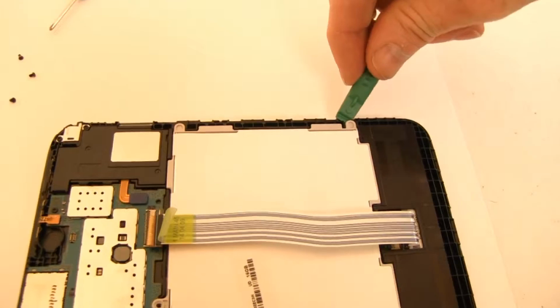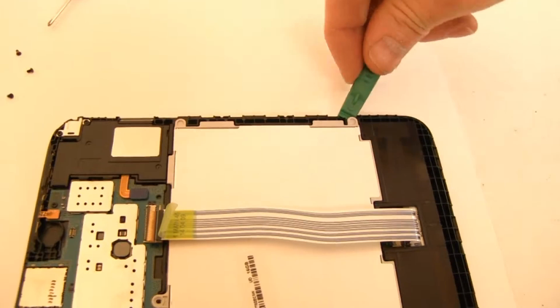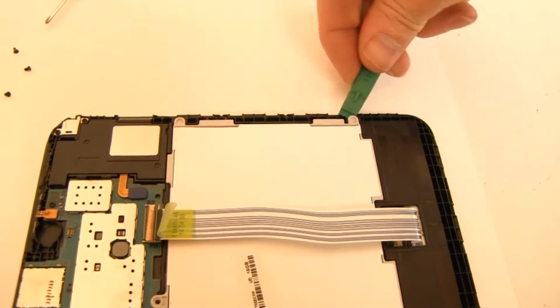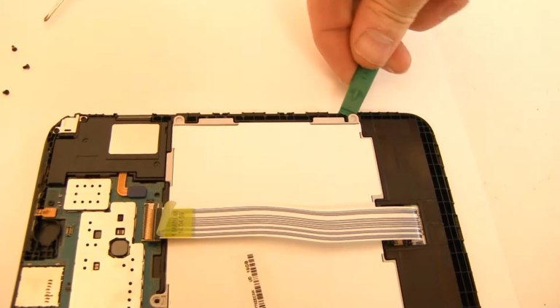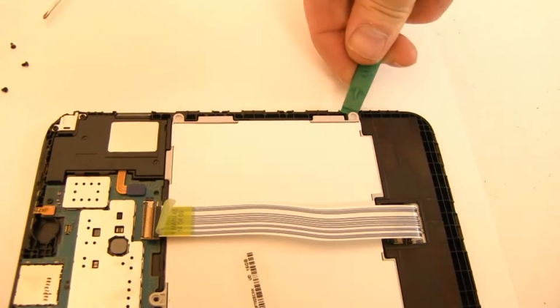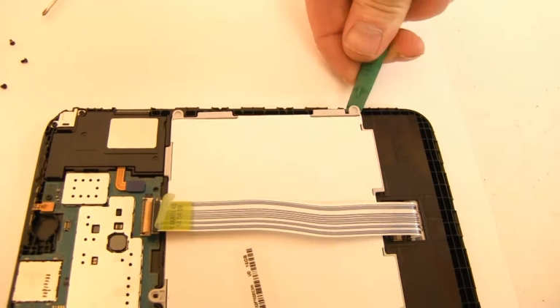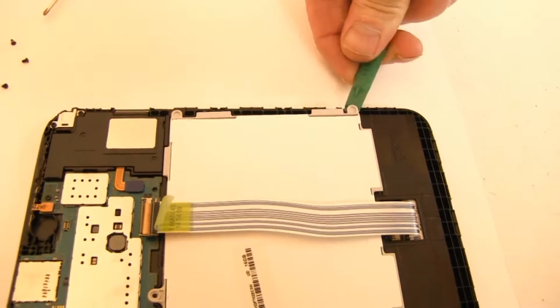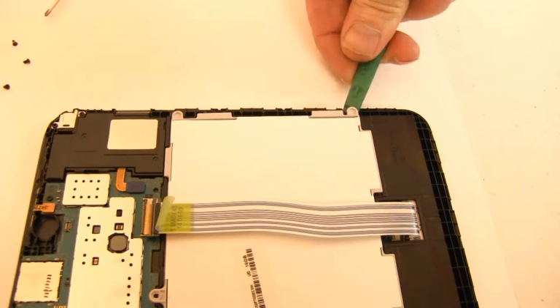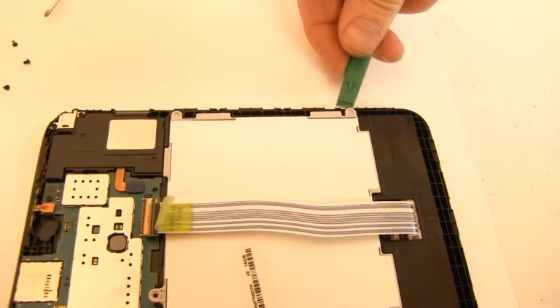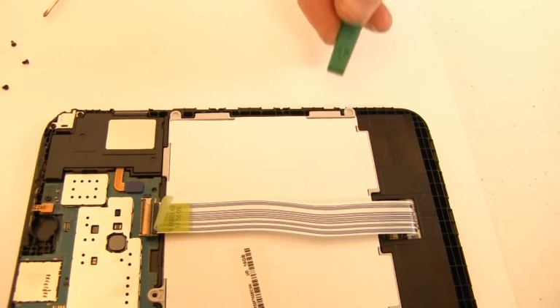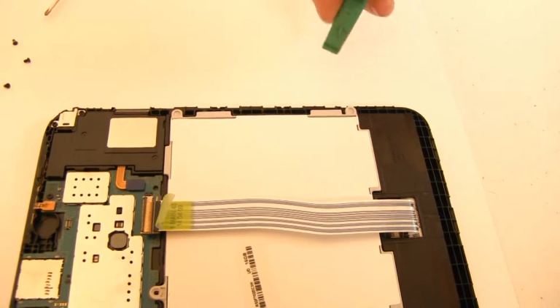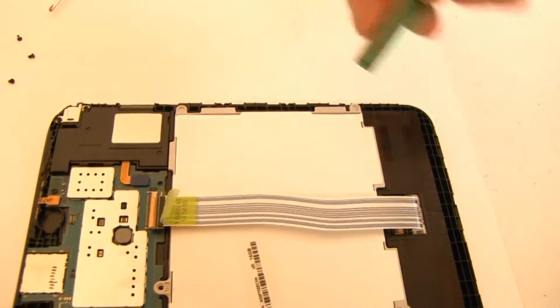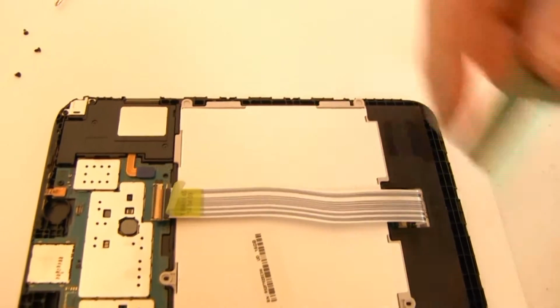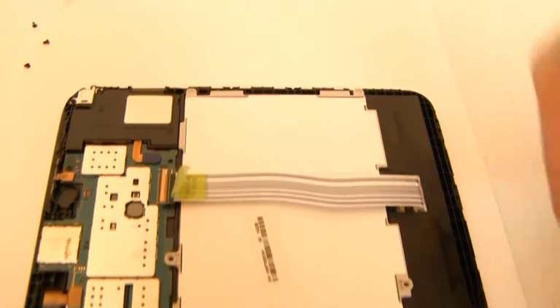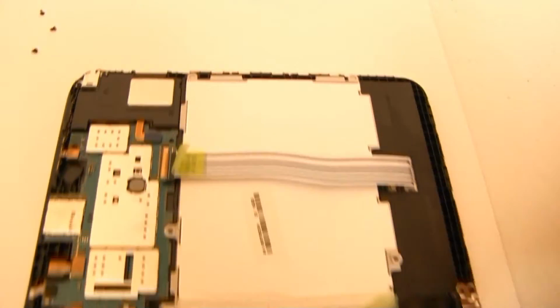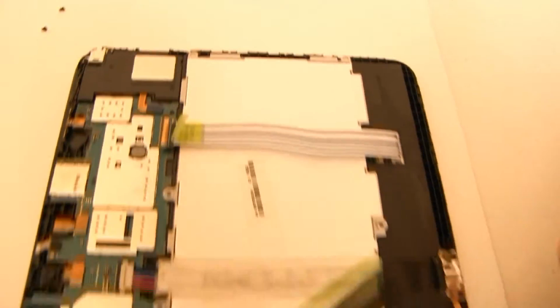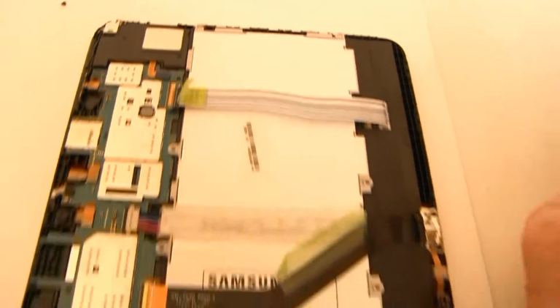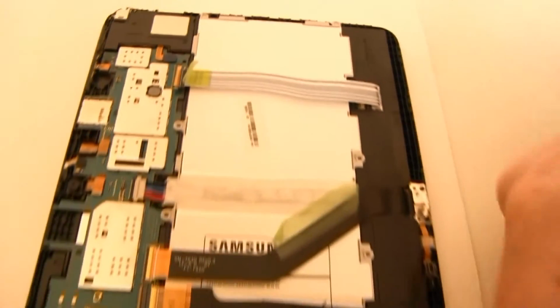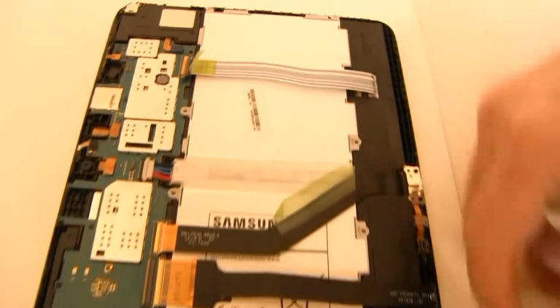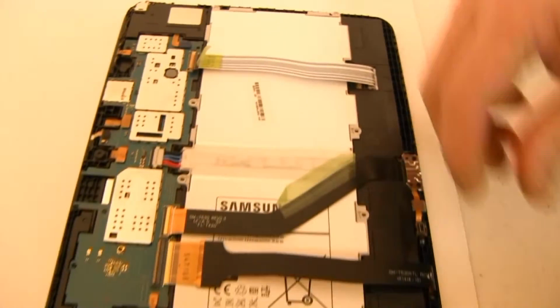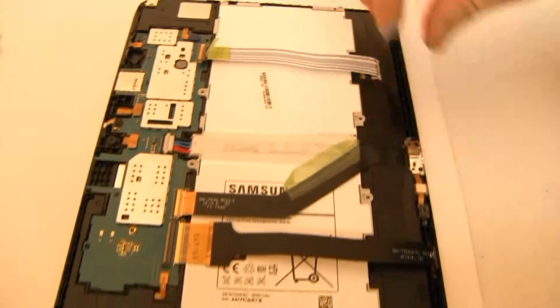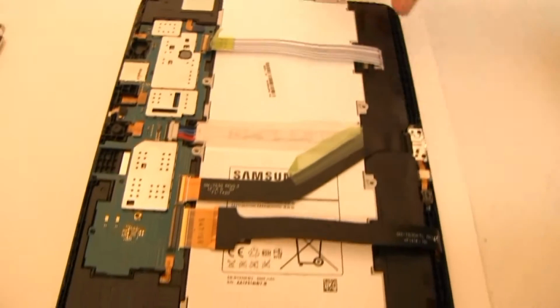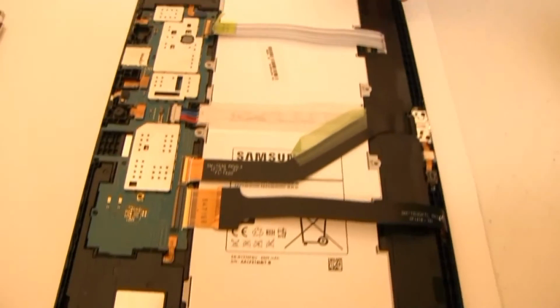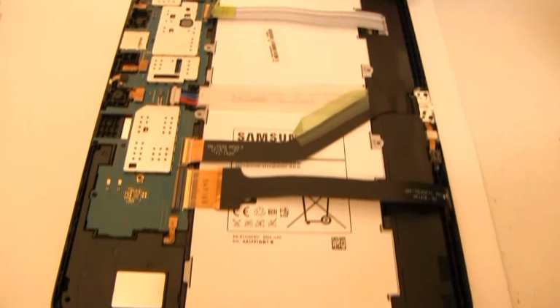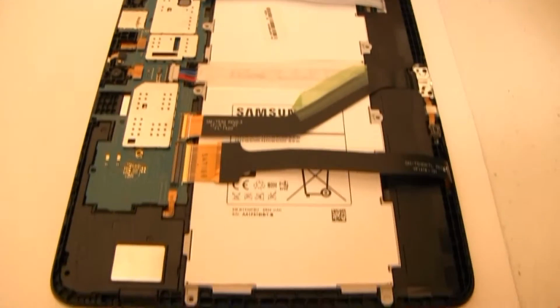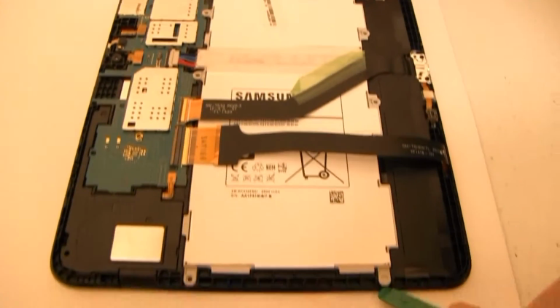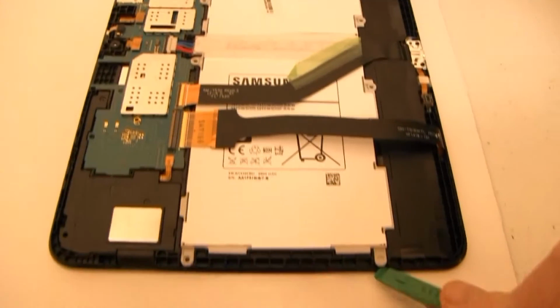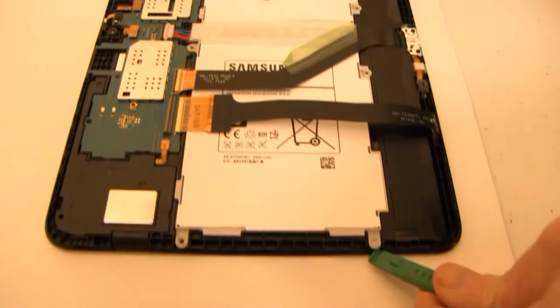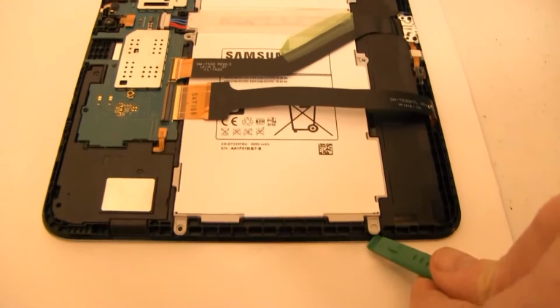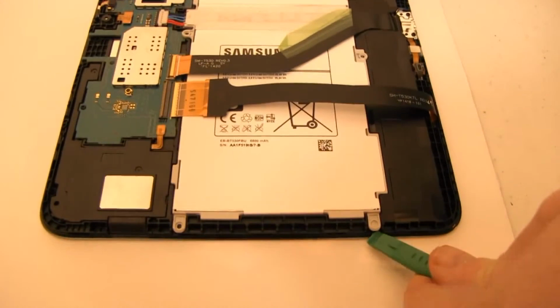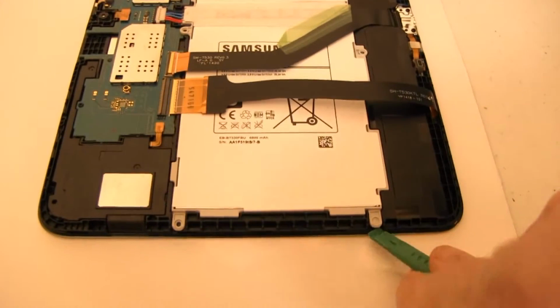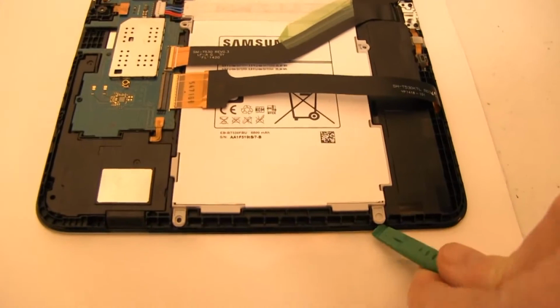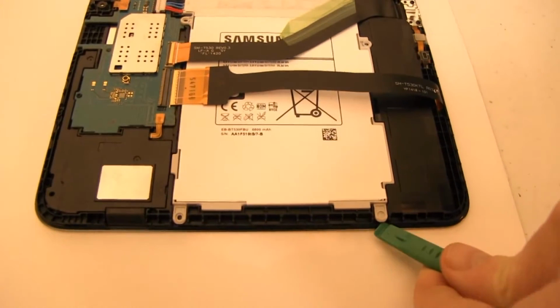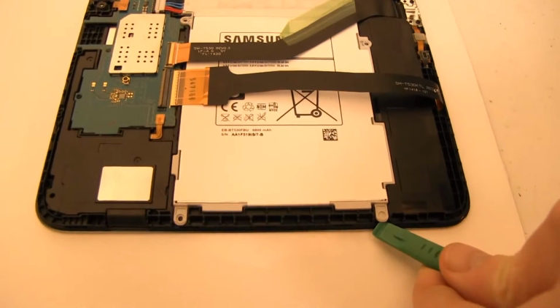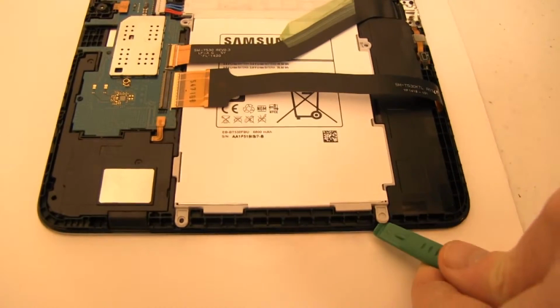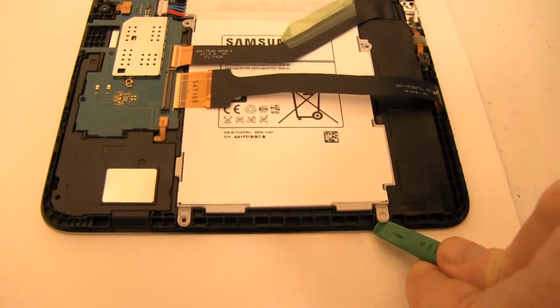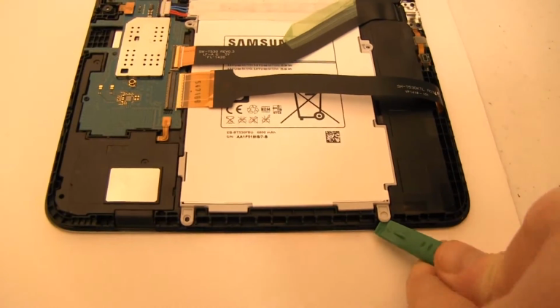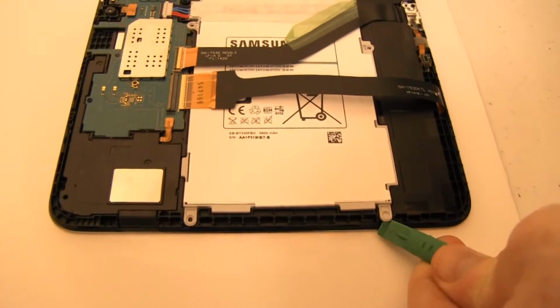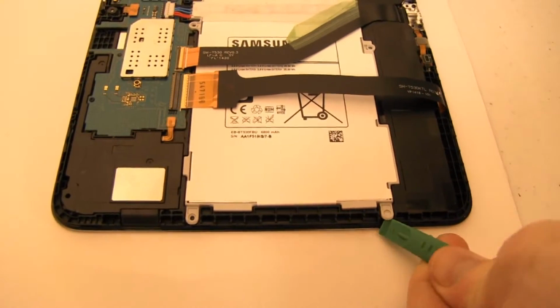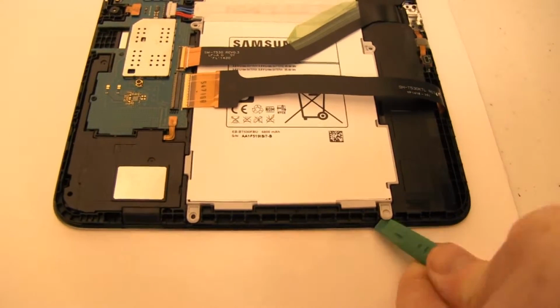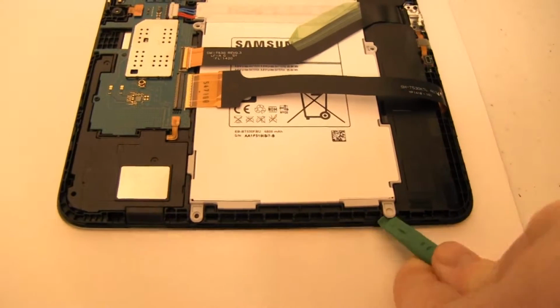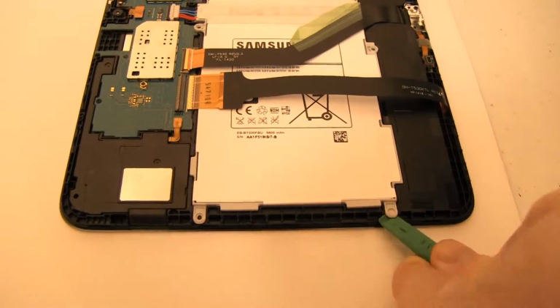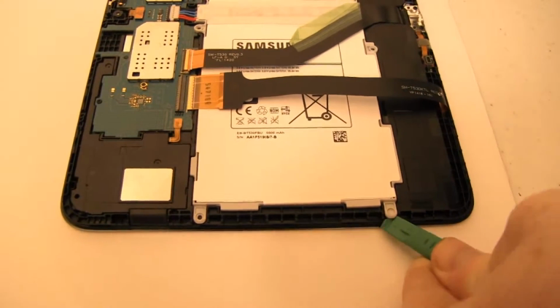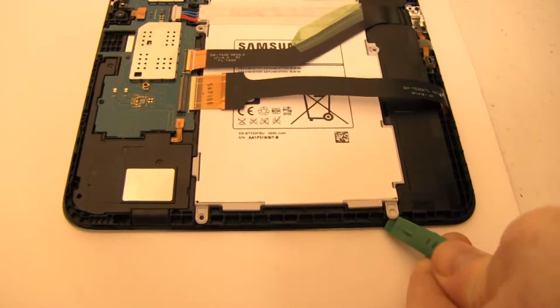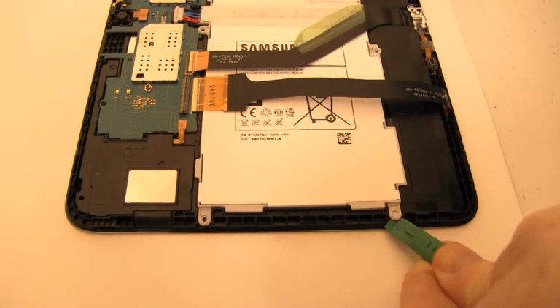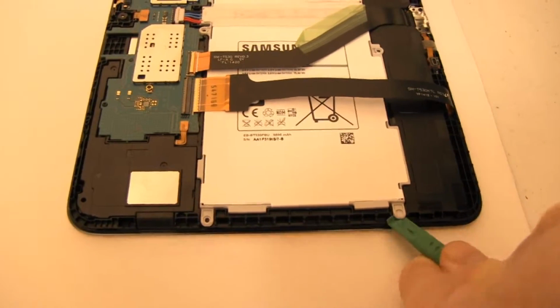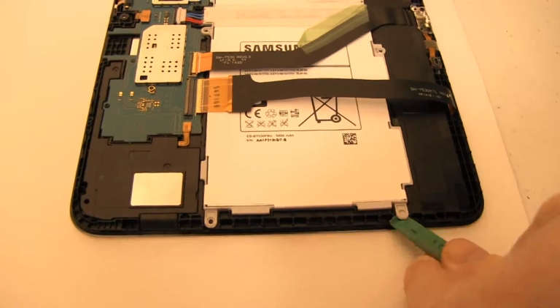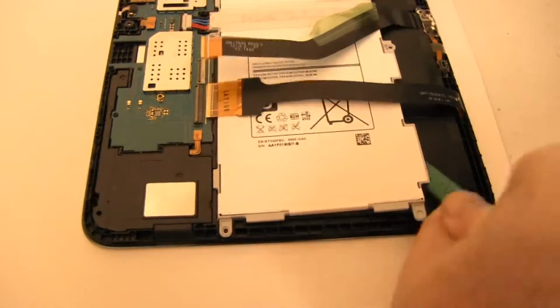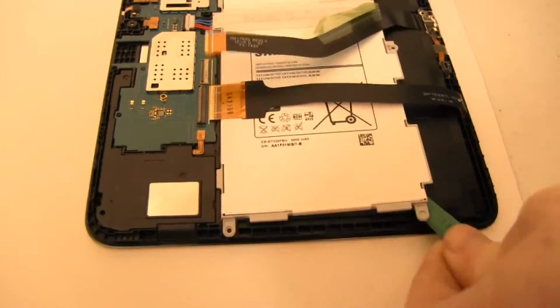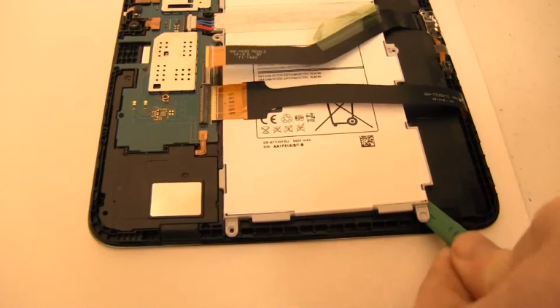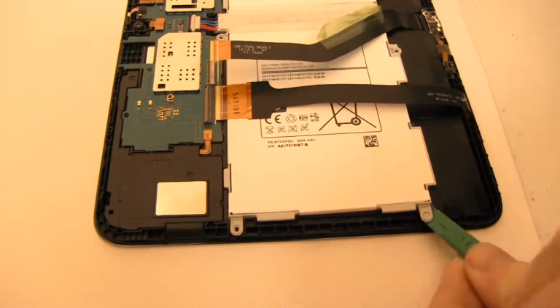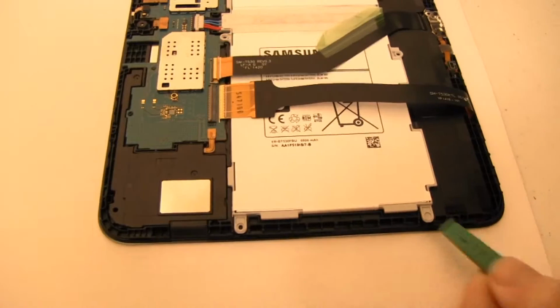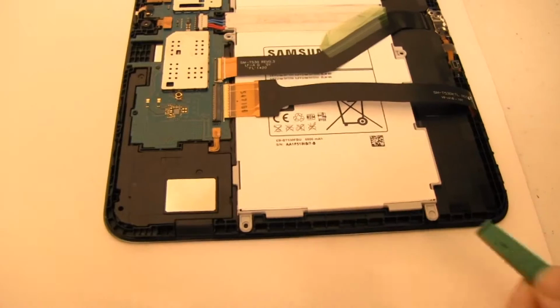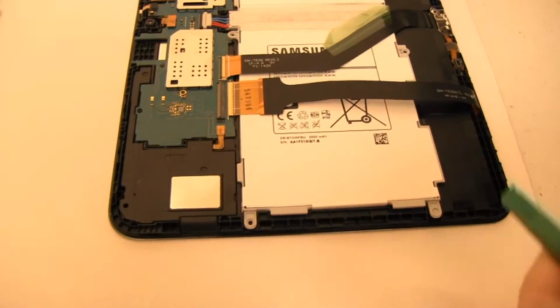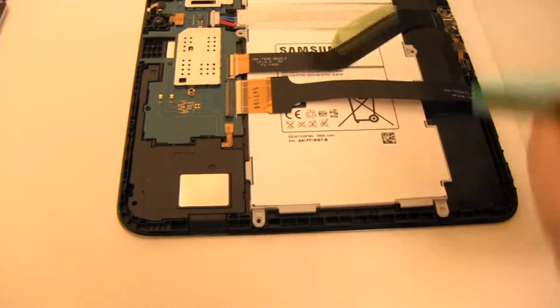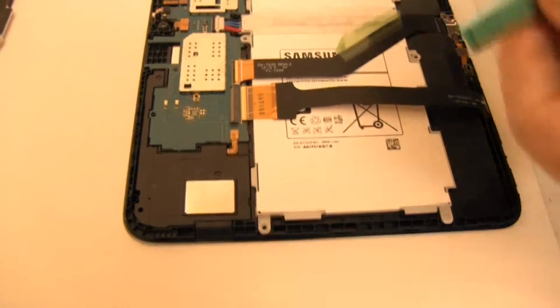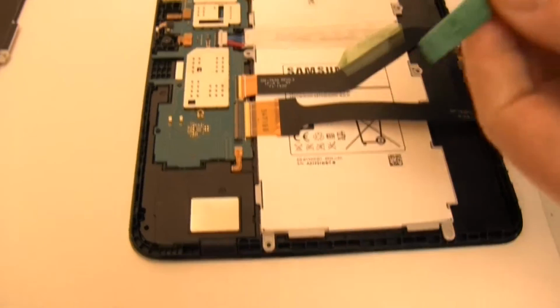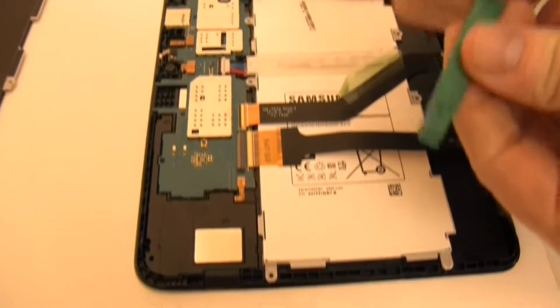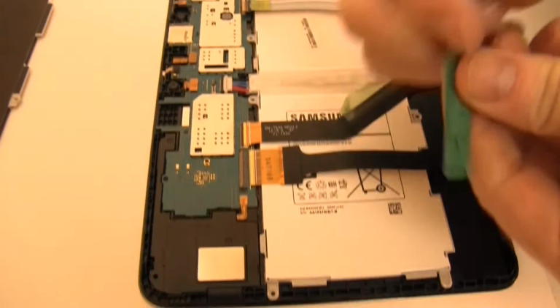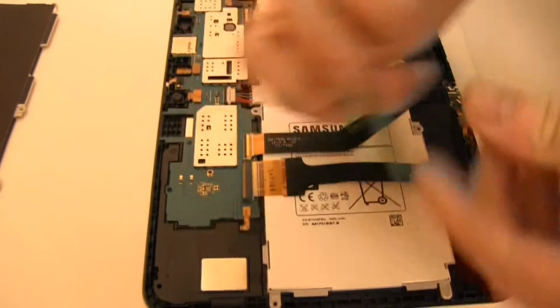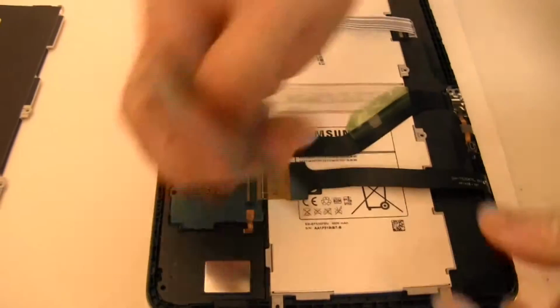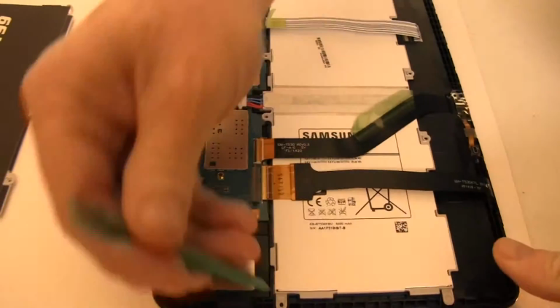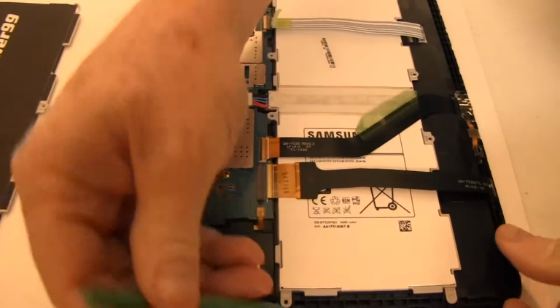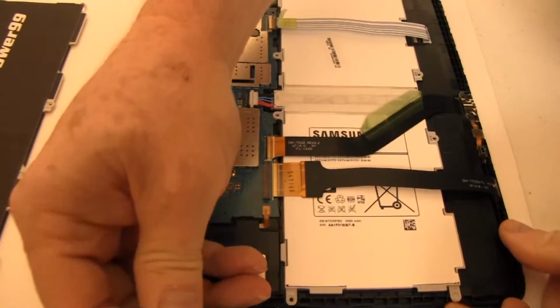Carefully pry up, lift, and disconnect the battery by exerting upward pressure from beneath the wires as shown.